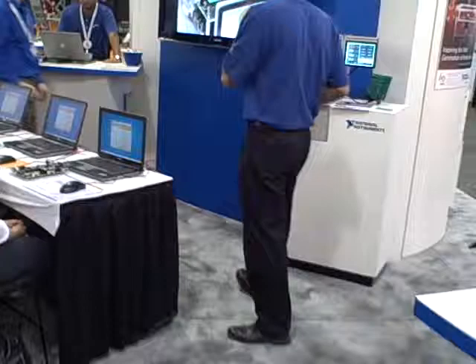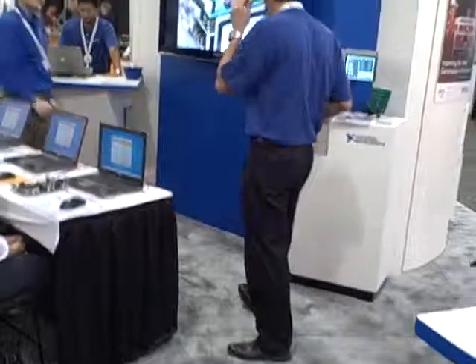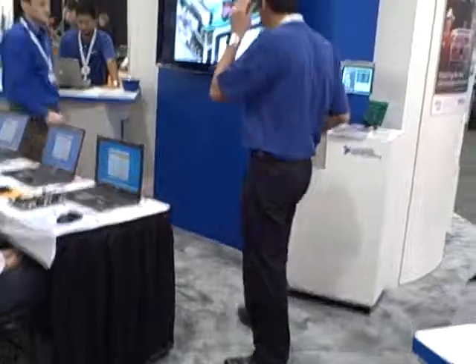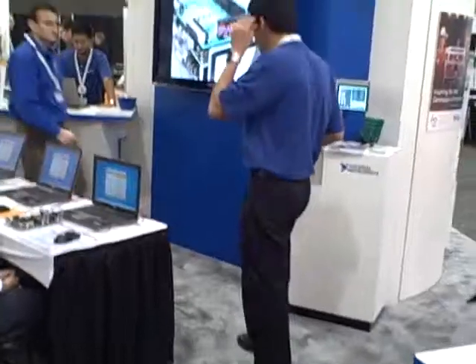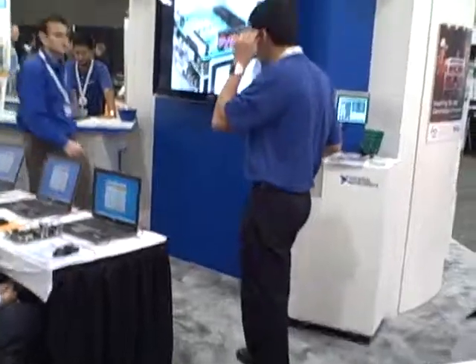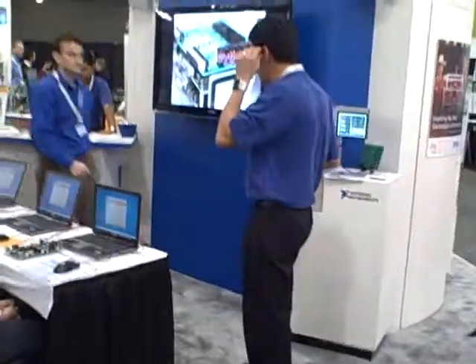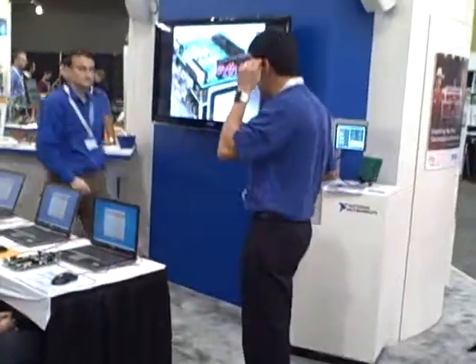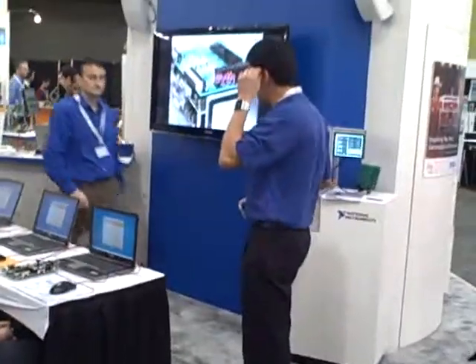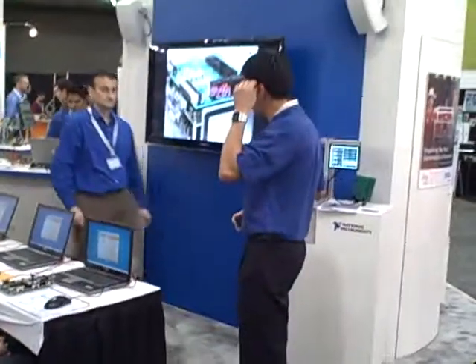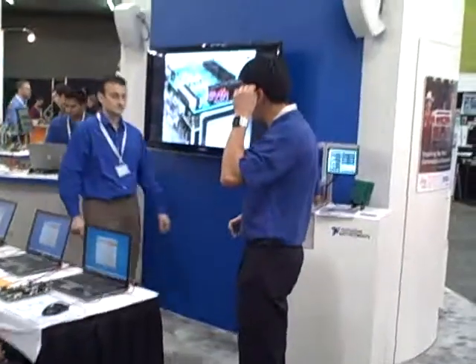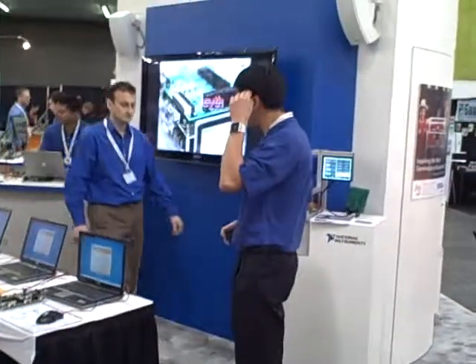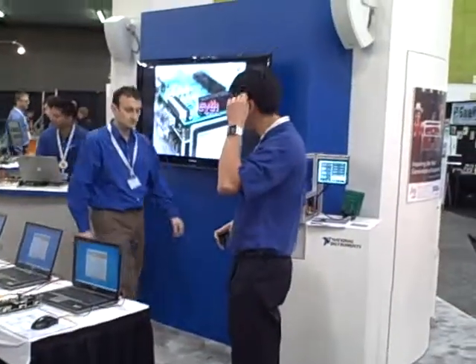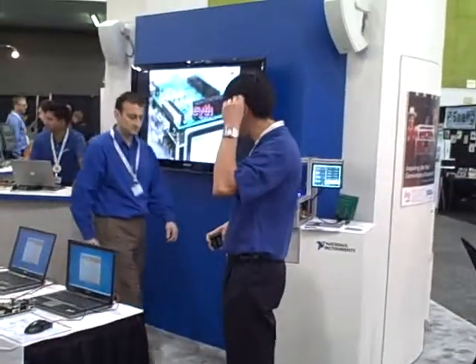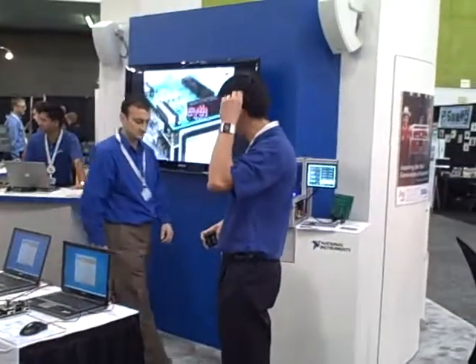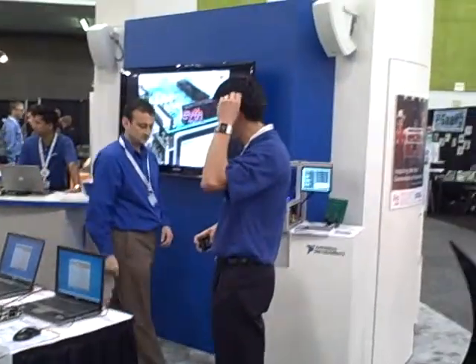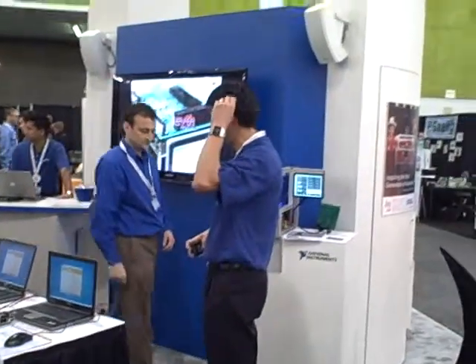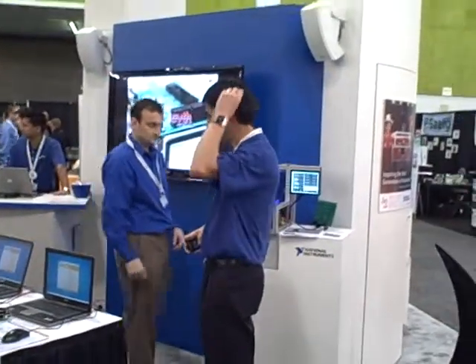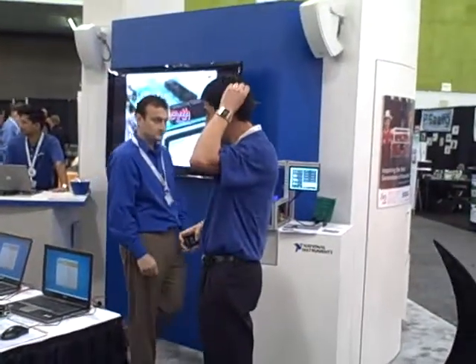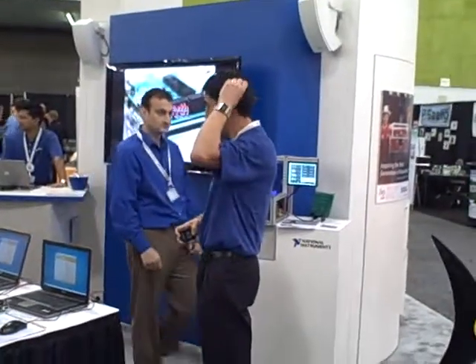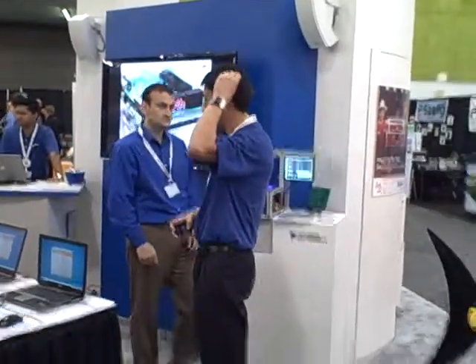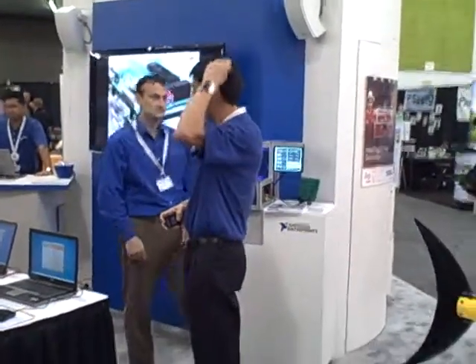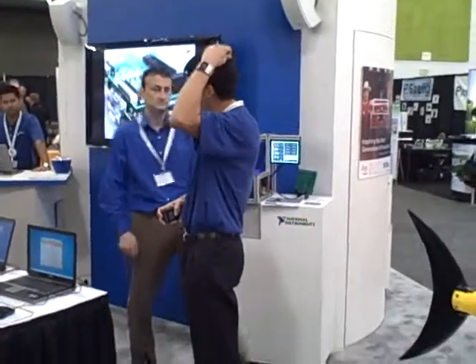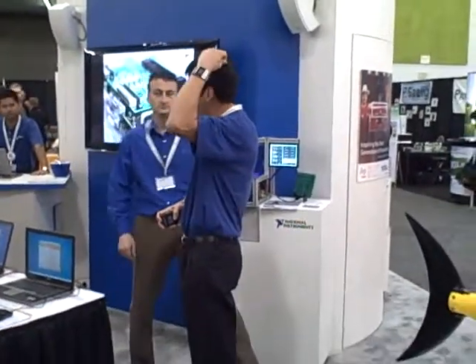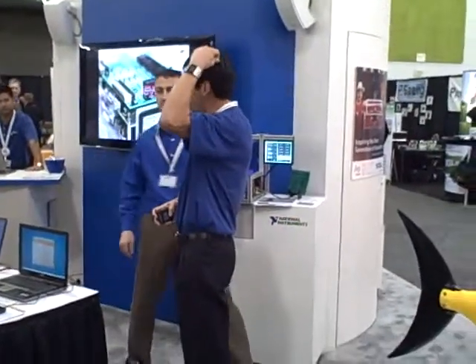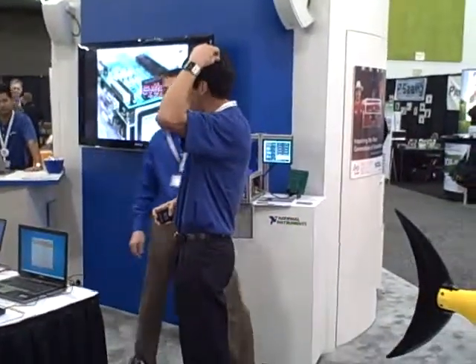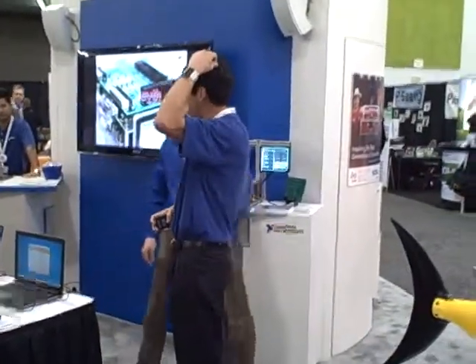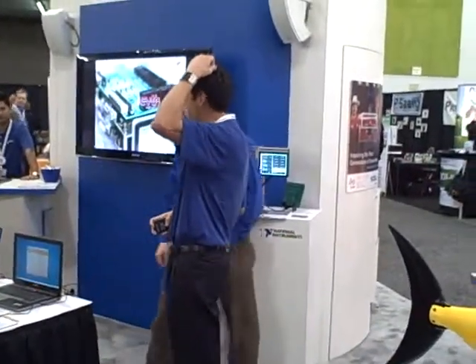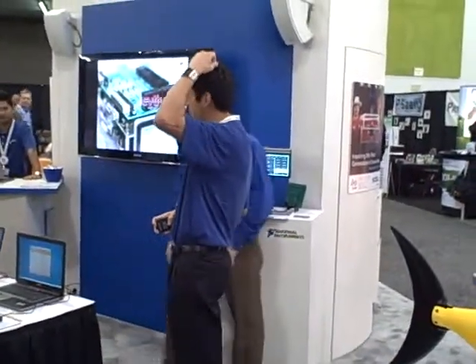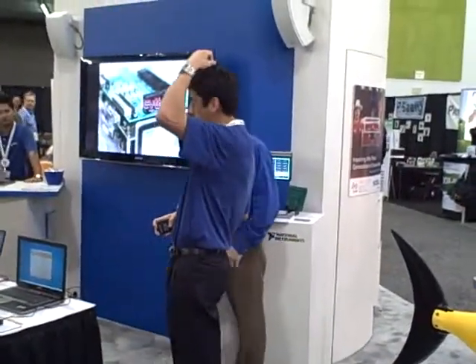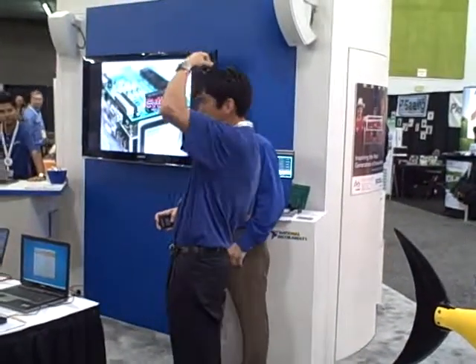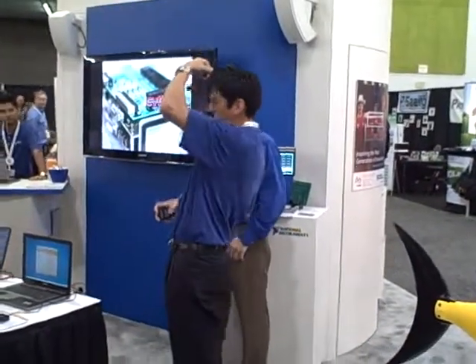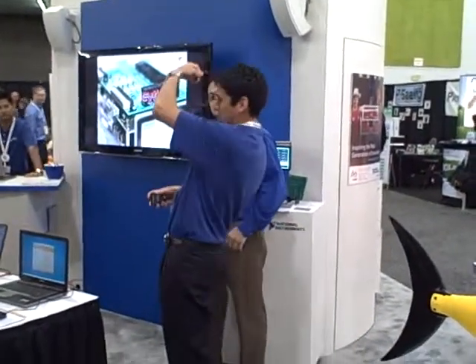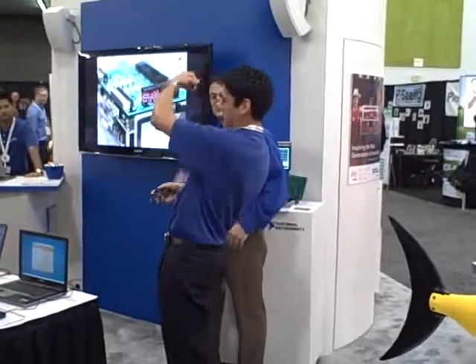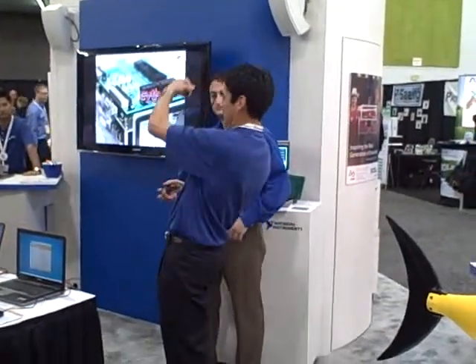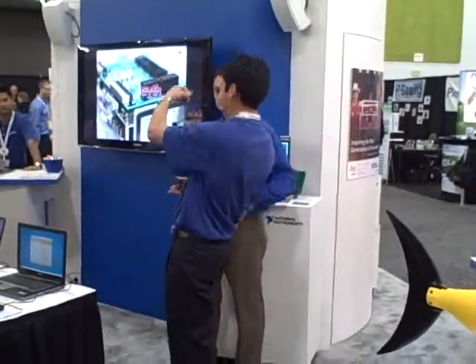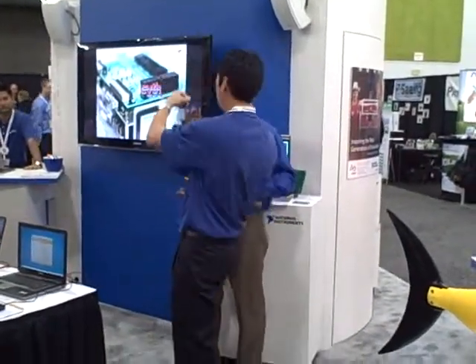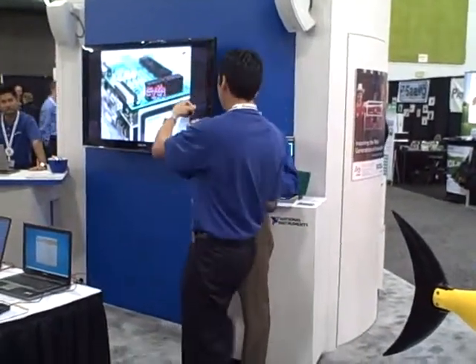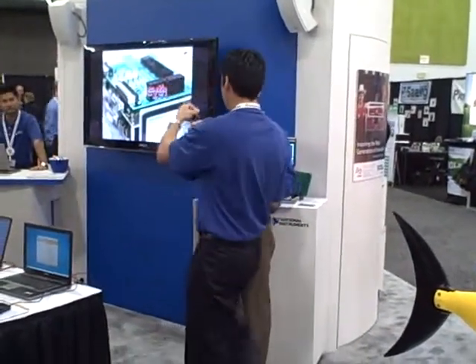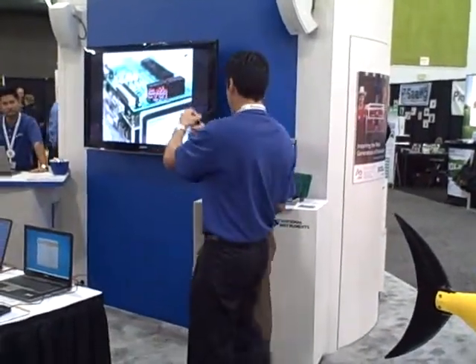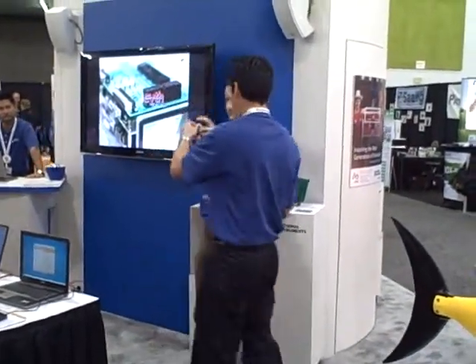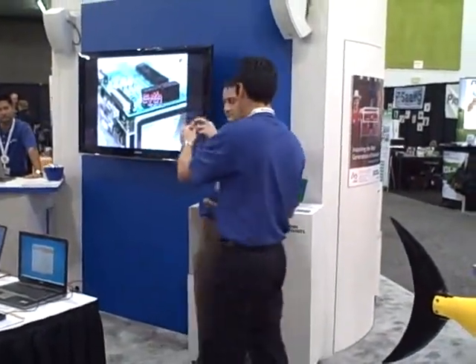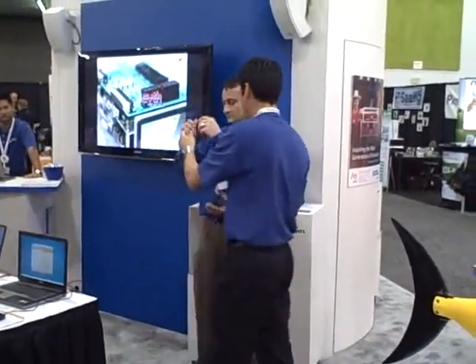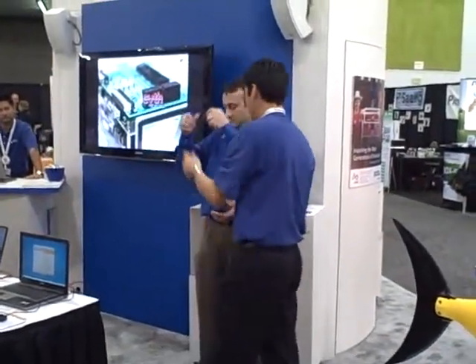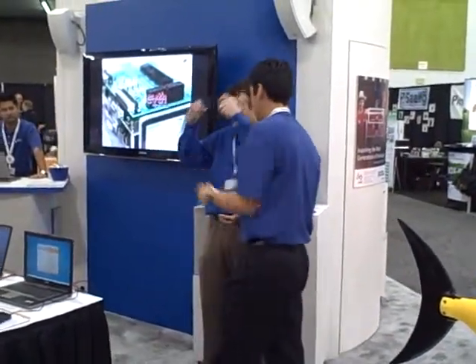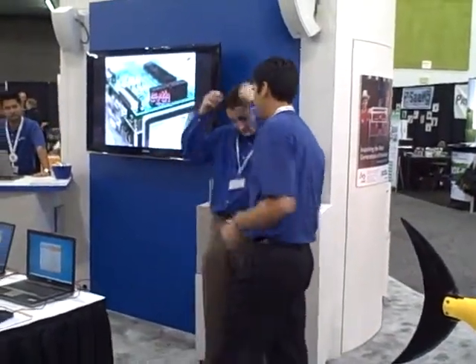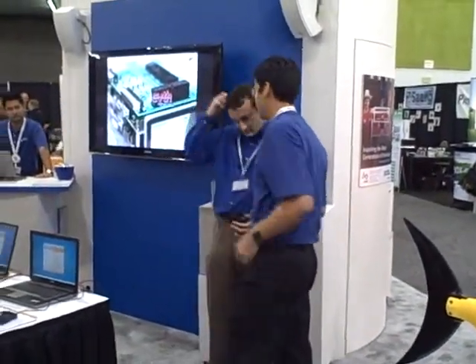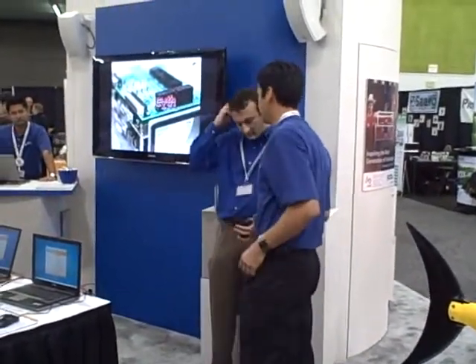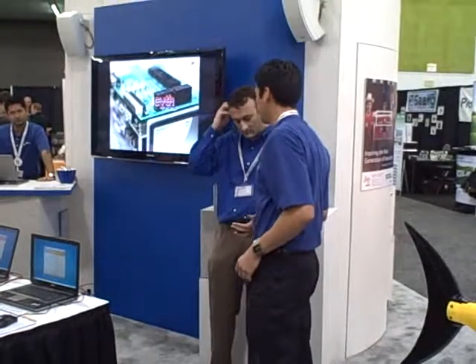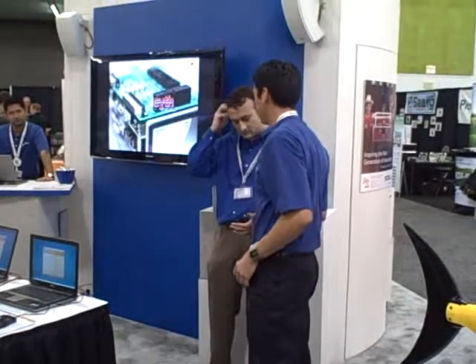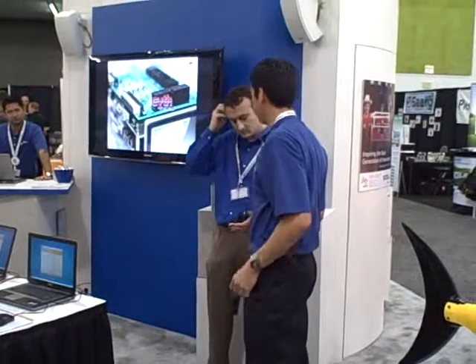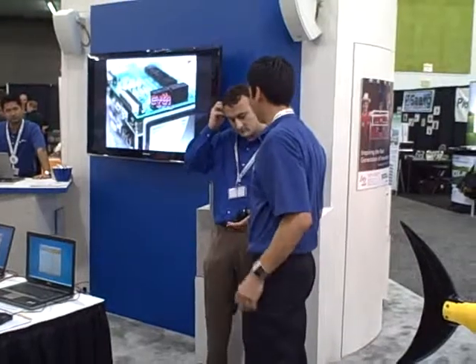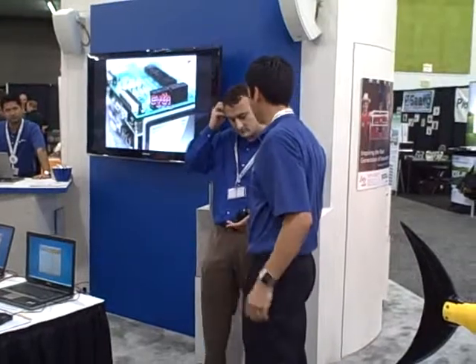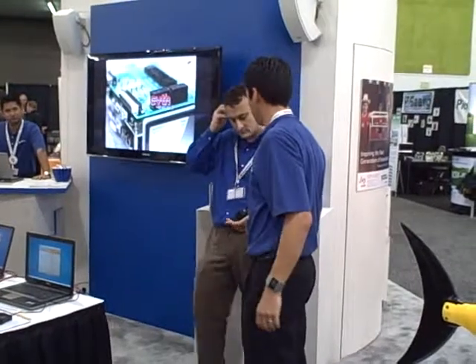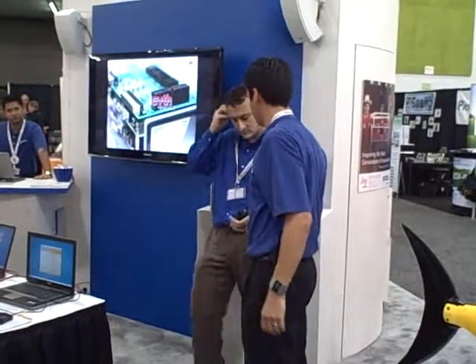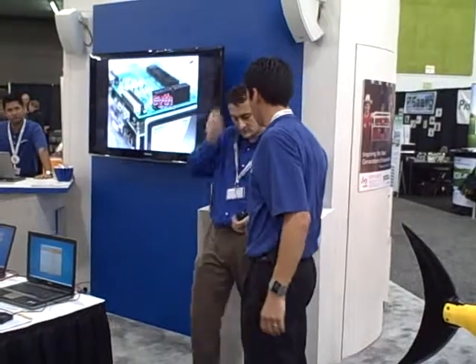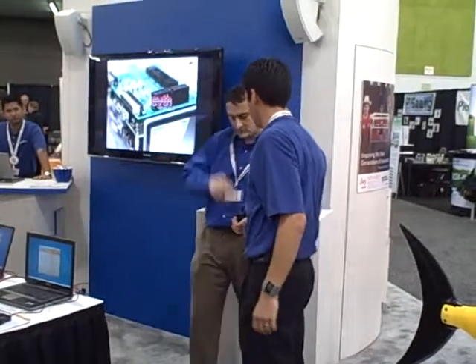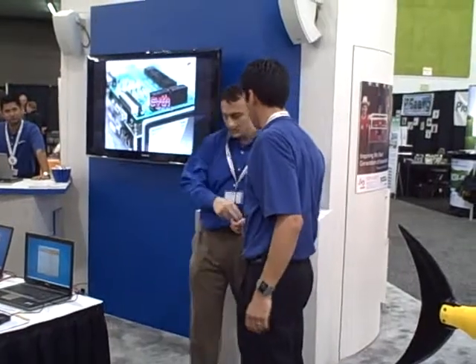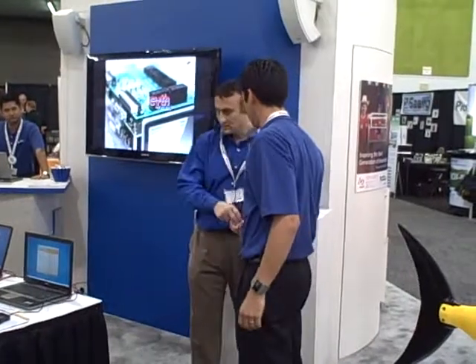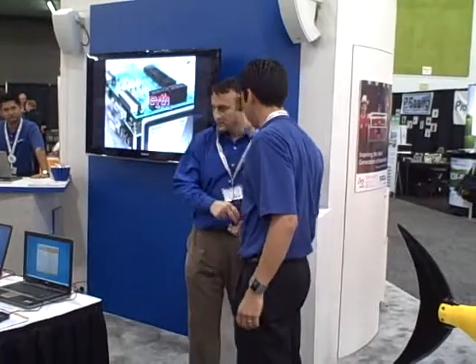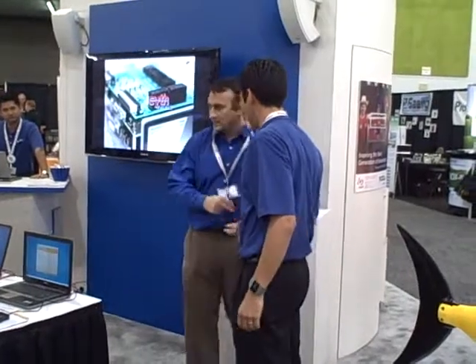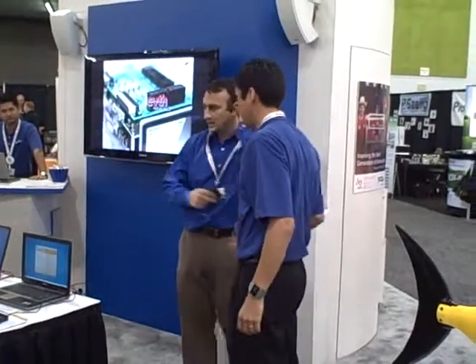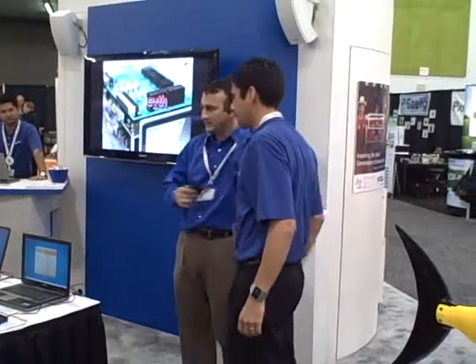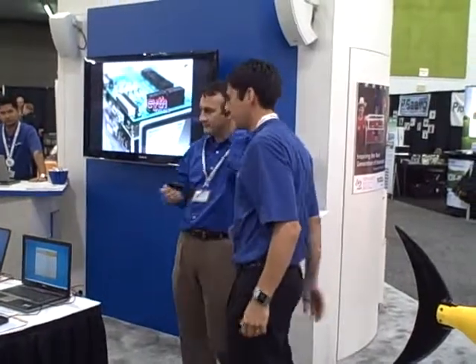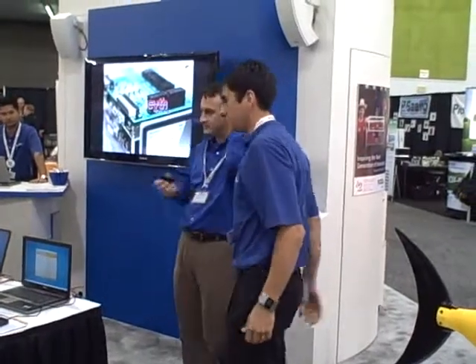Hi everyone. How he was able to prototype rapidly with our platform.